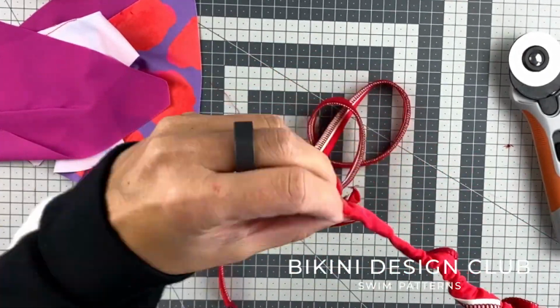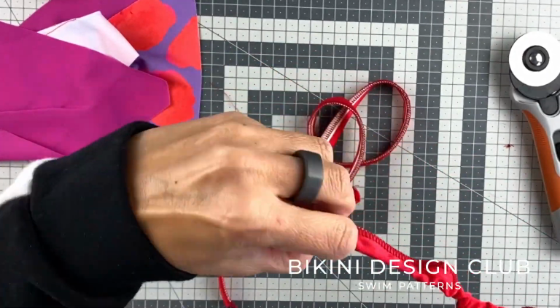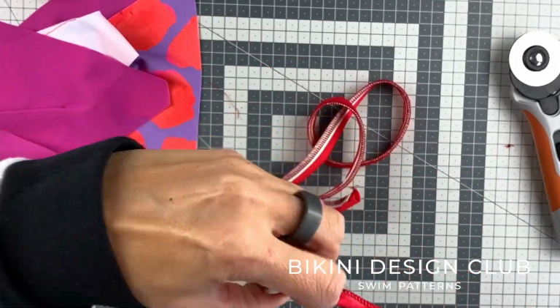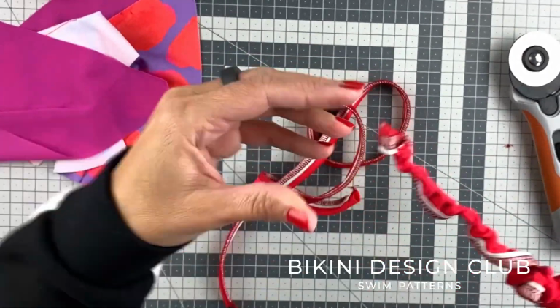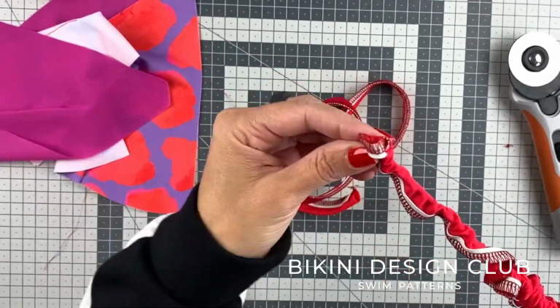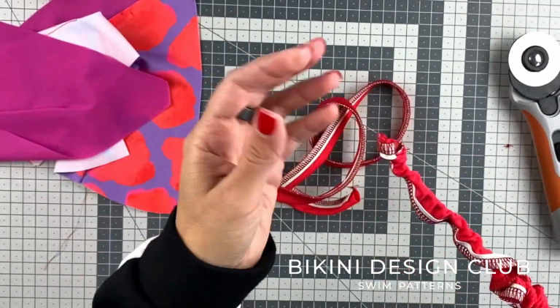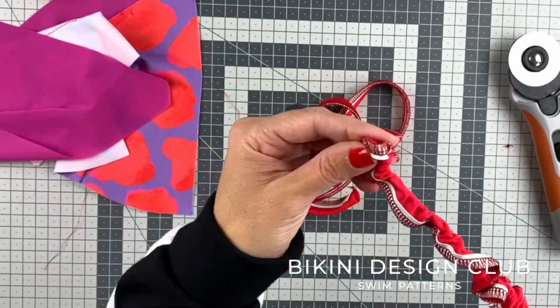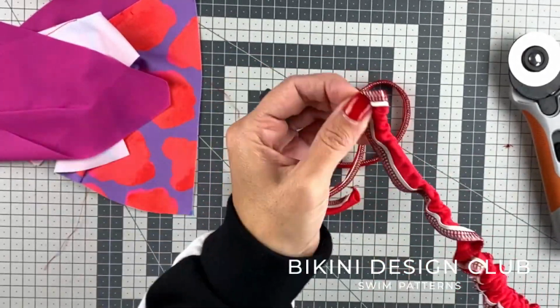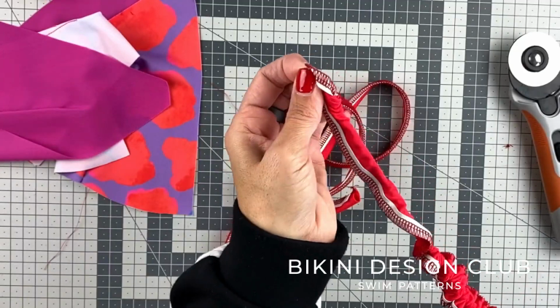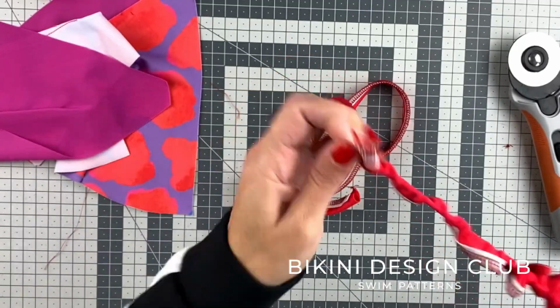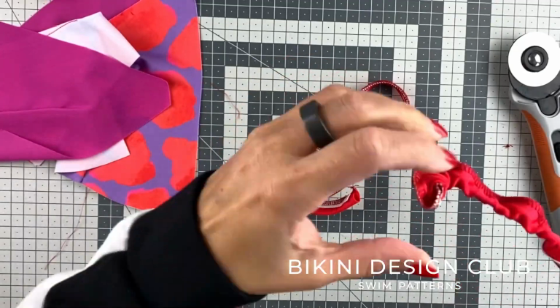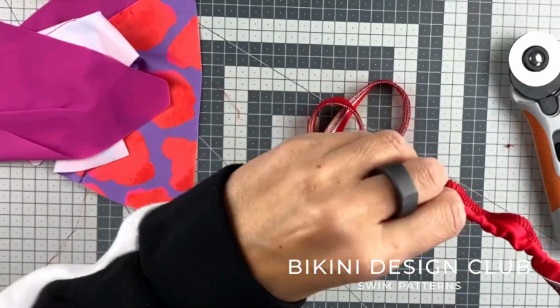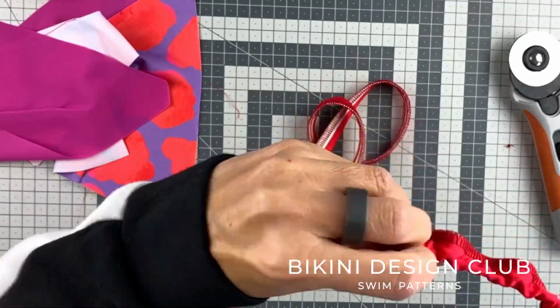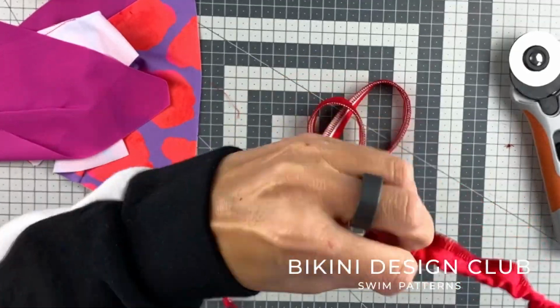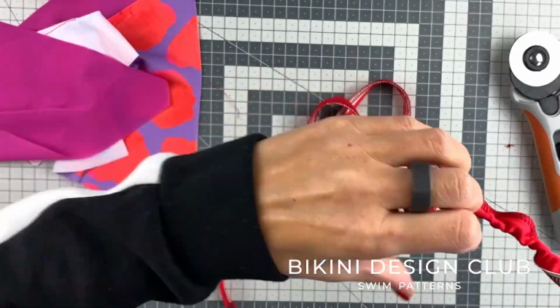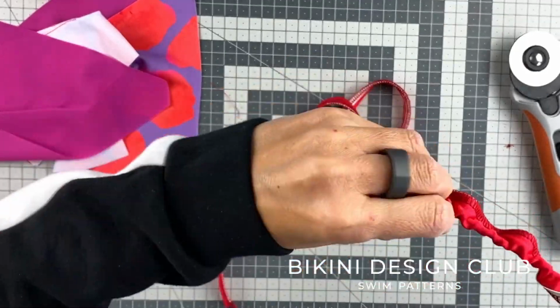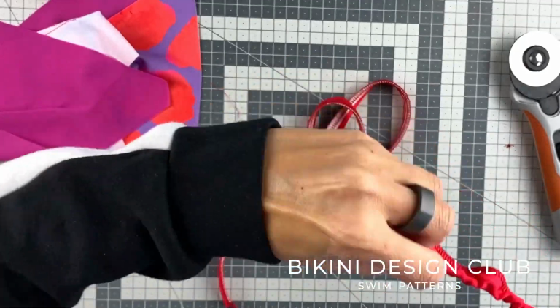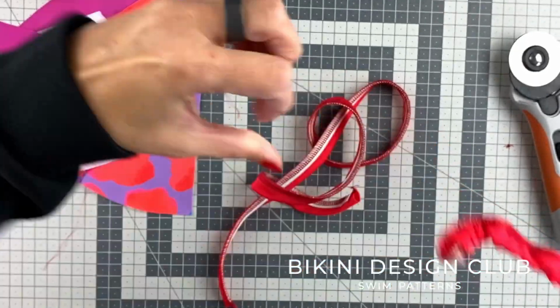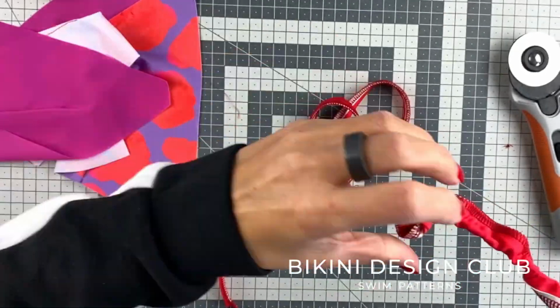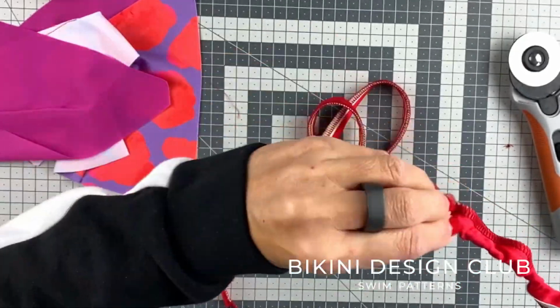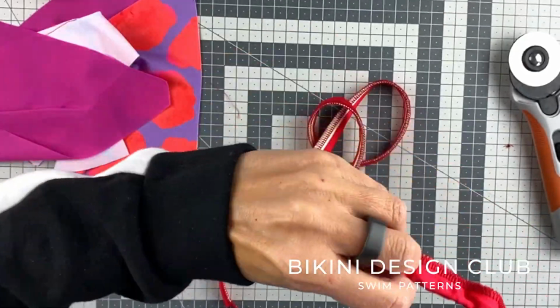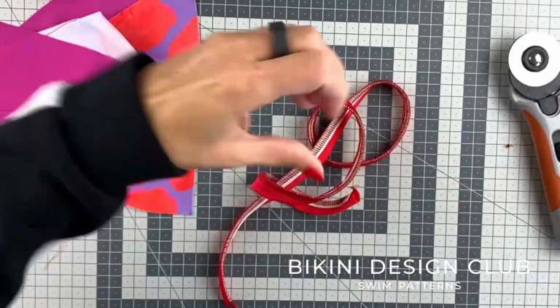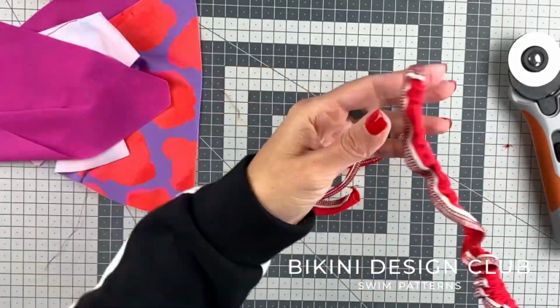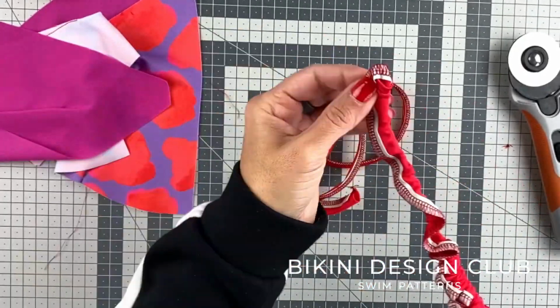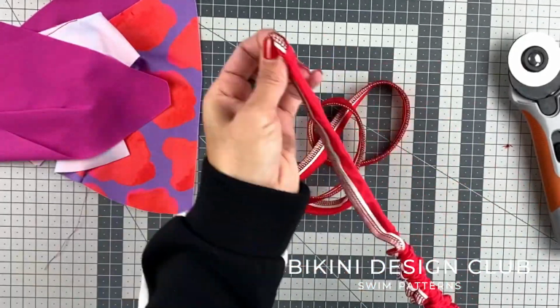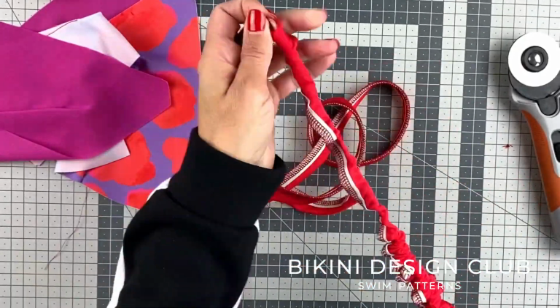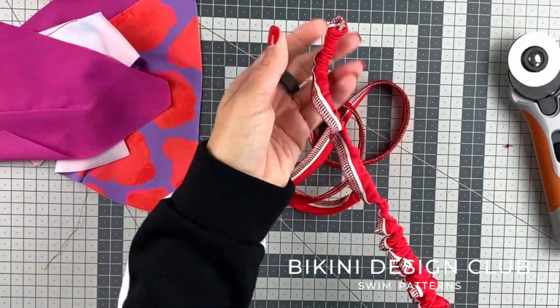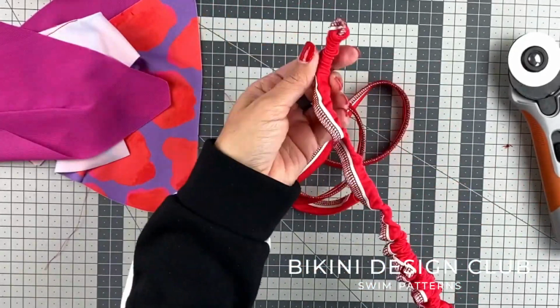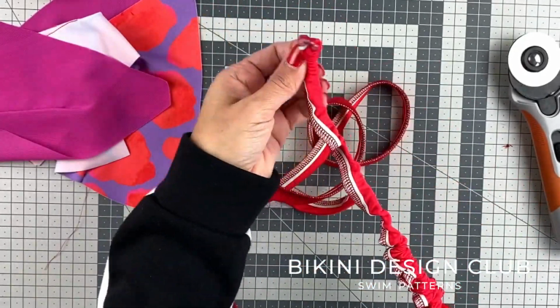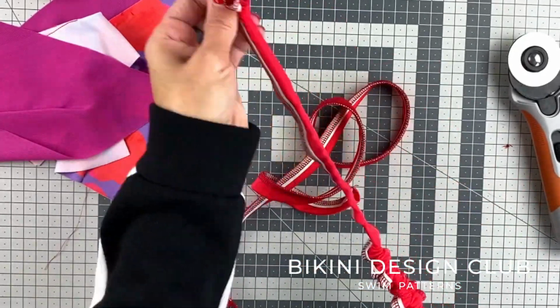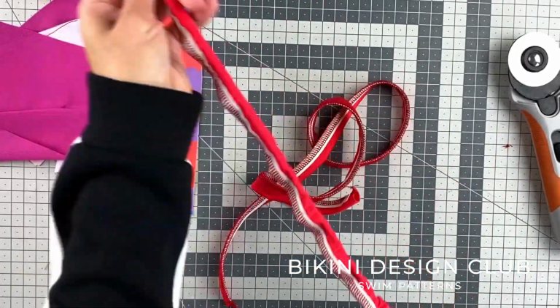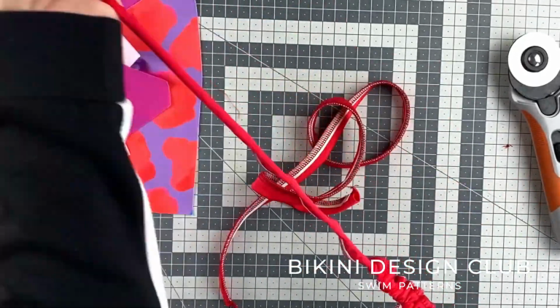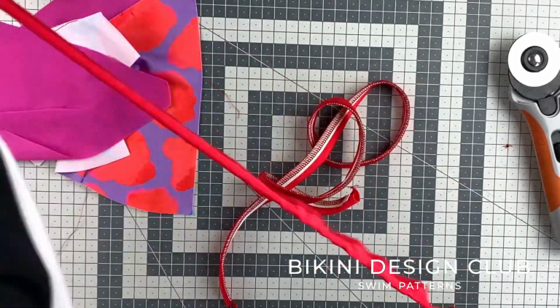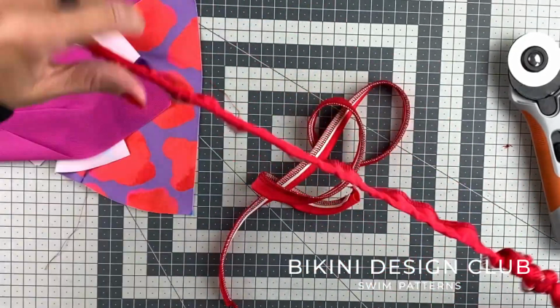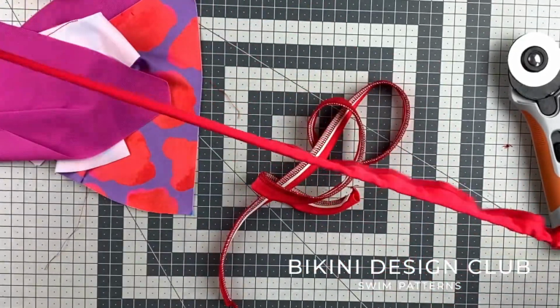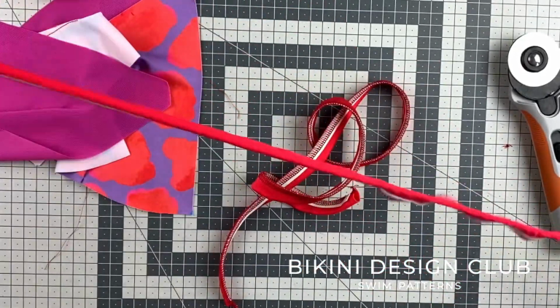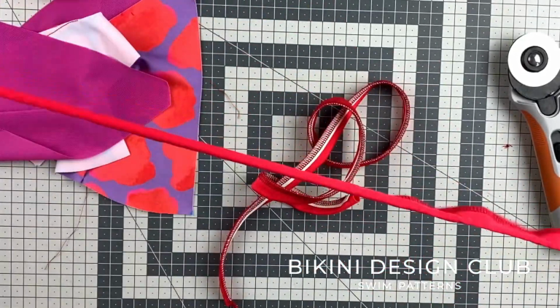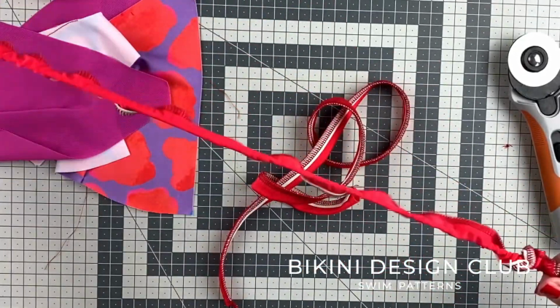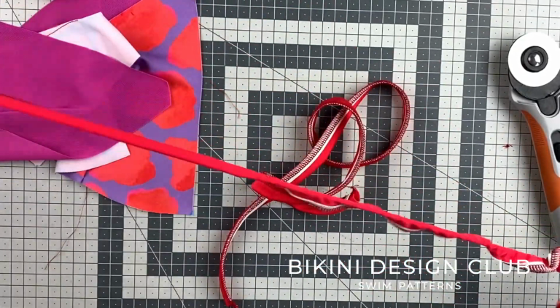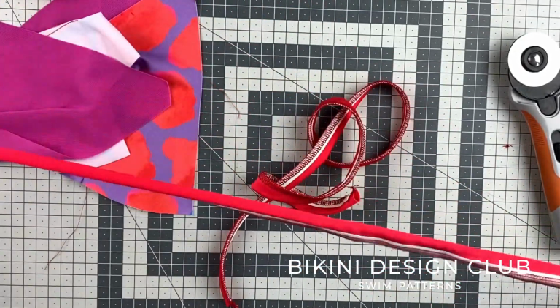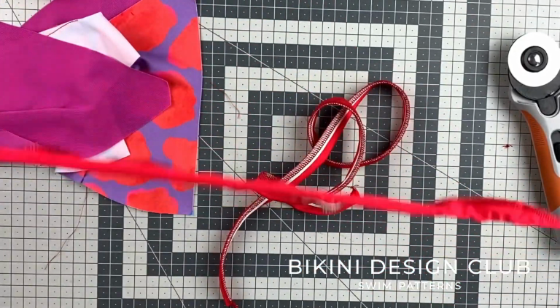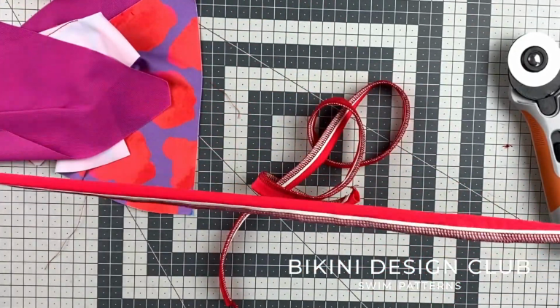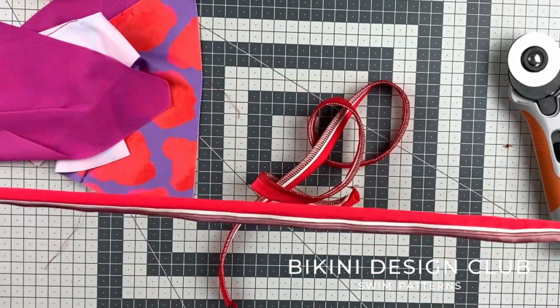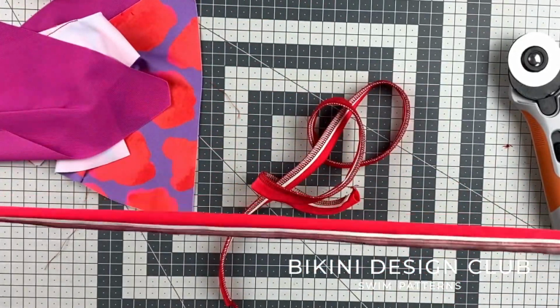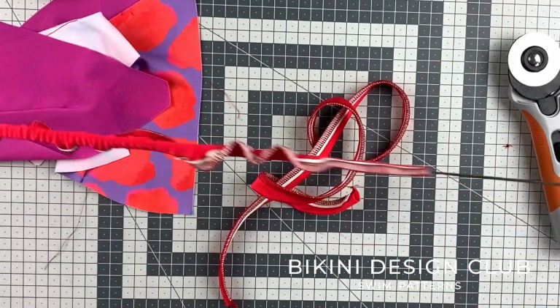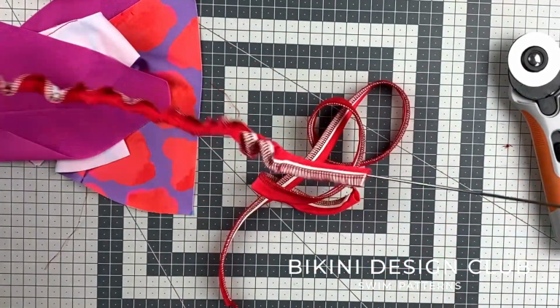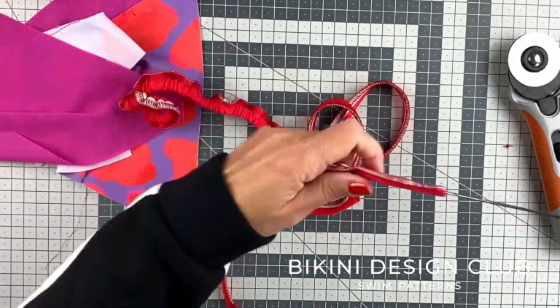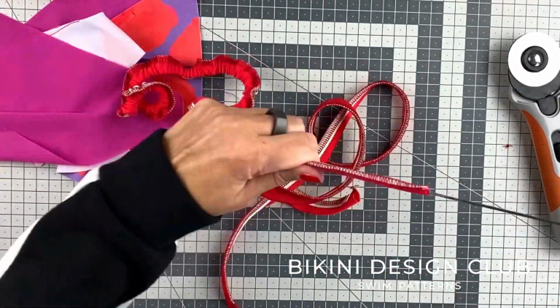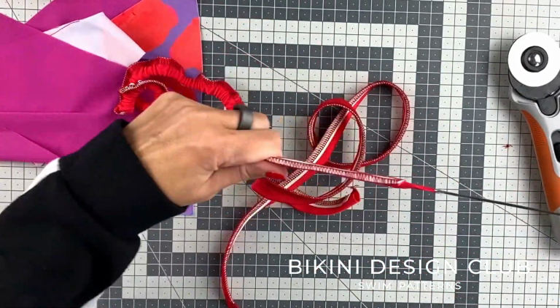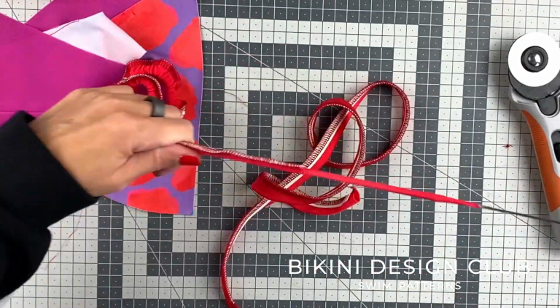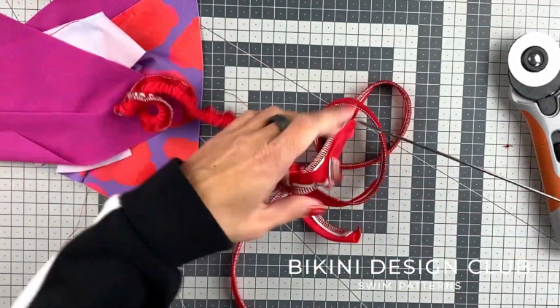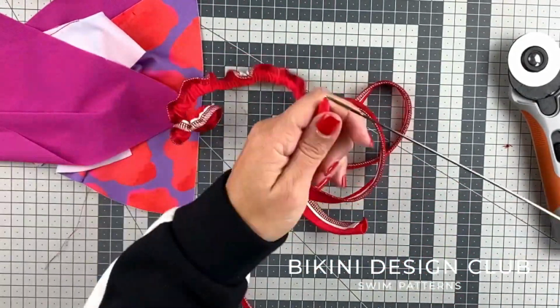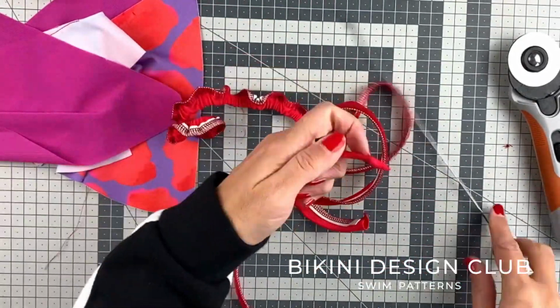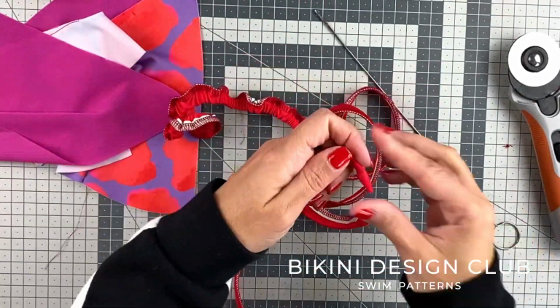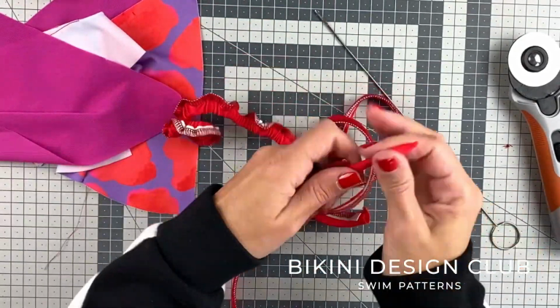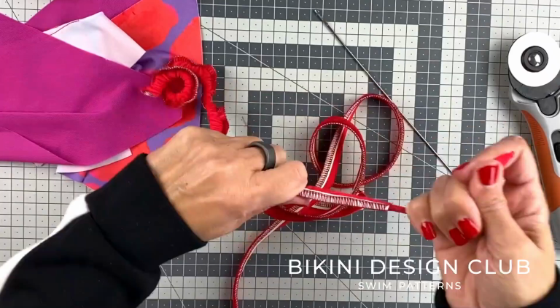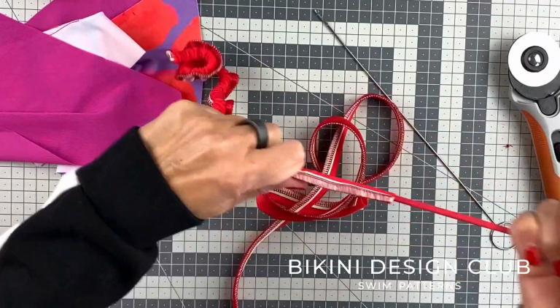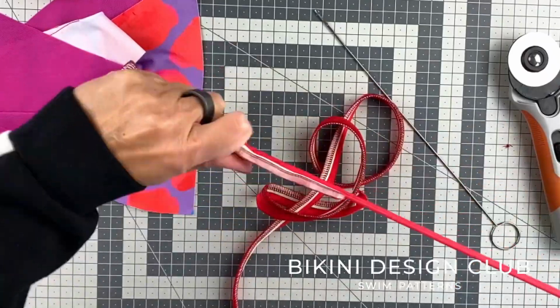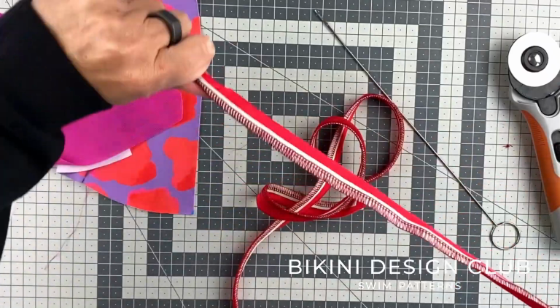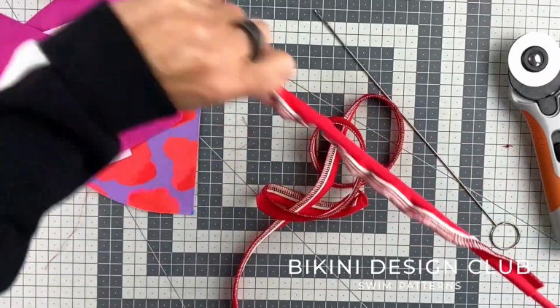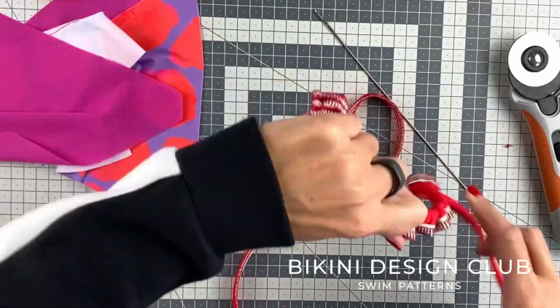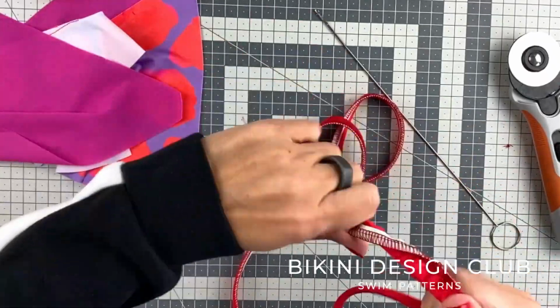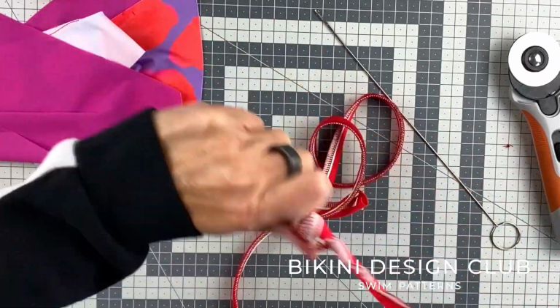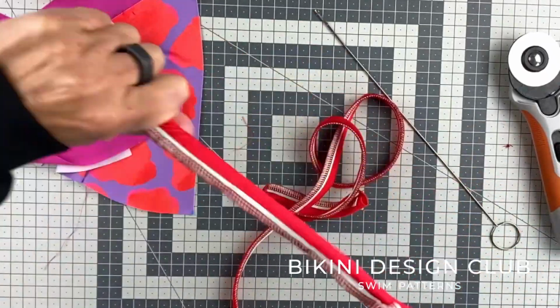Repeat the process for all your straps and they will be ready to be sewn together with the rest of your bikini.